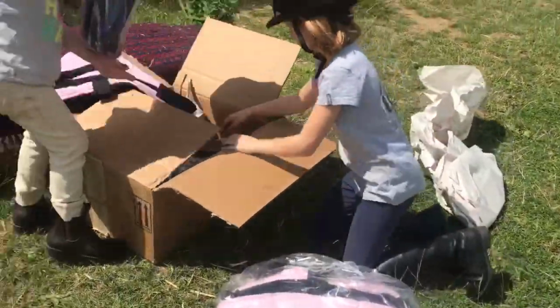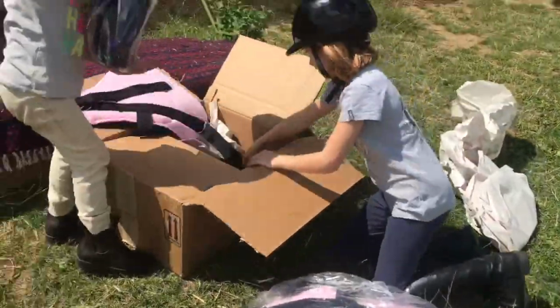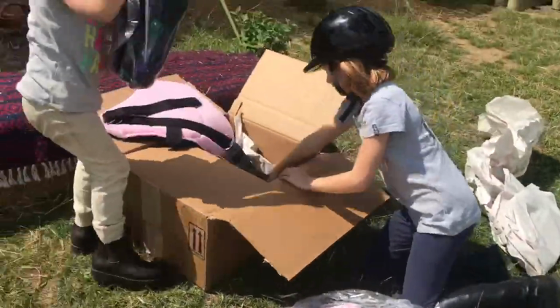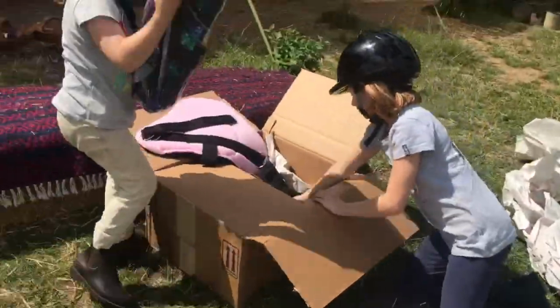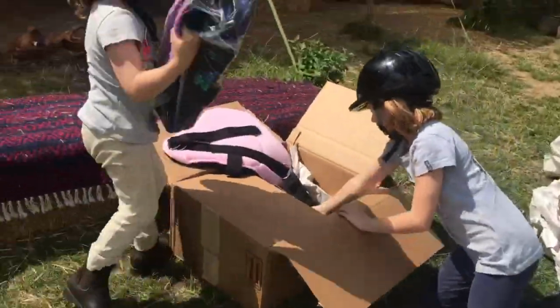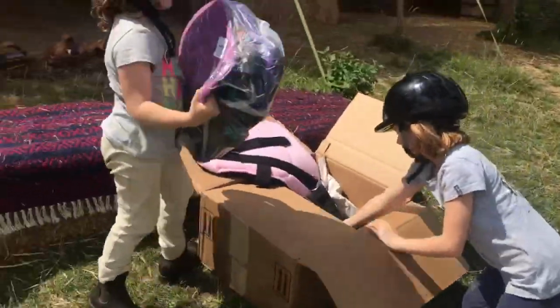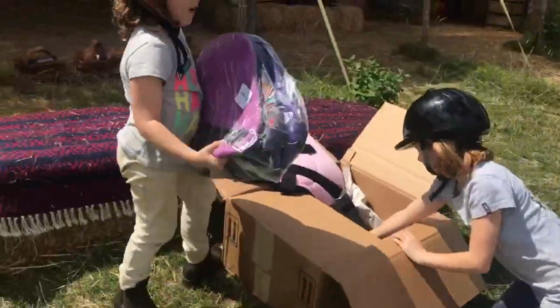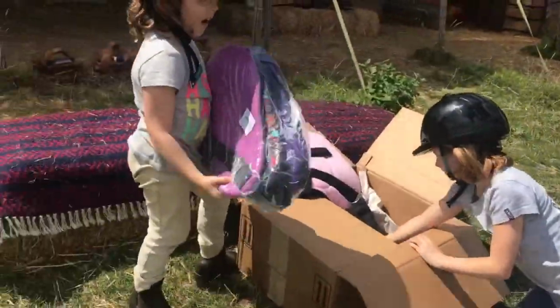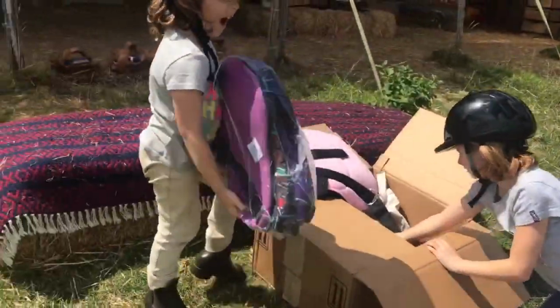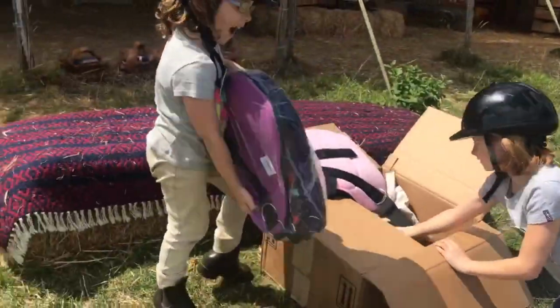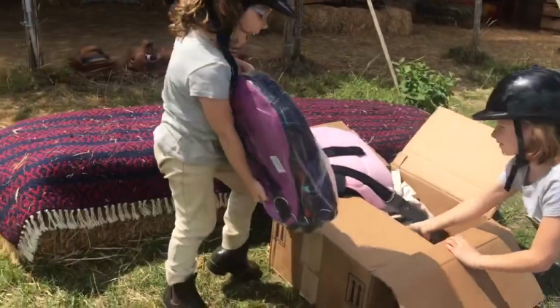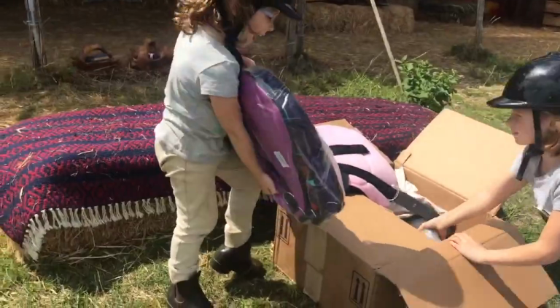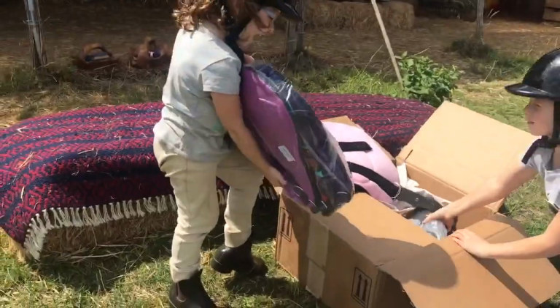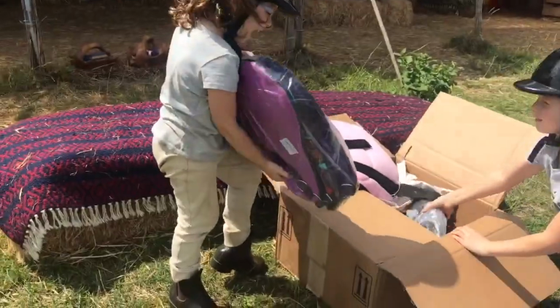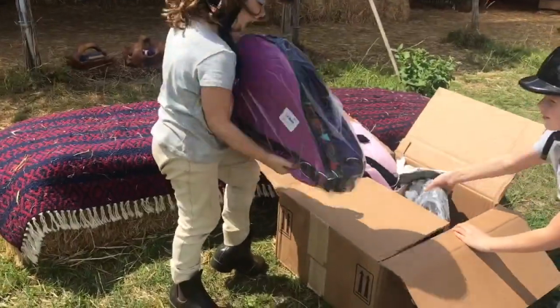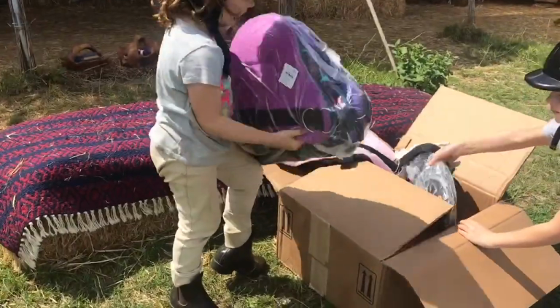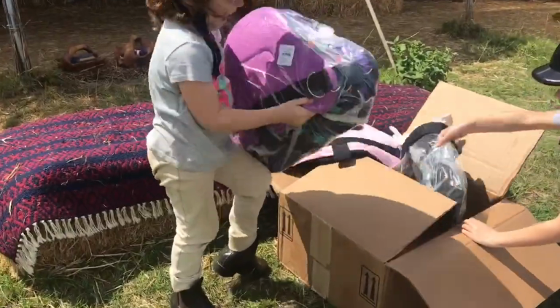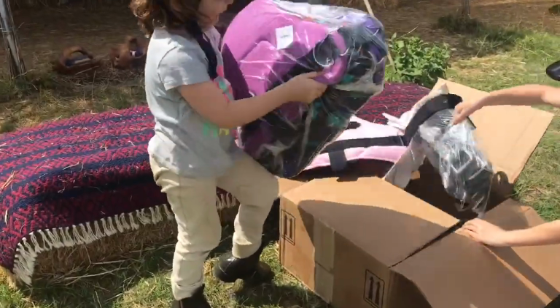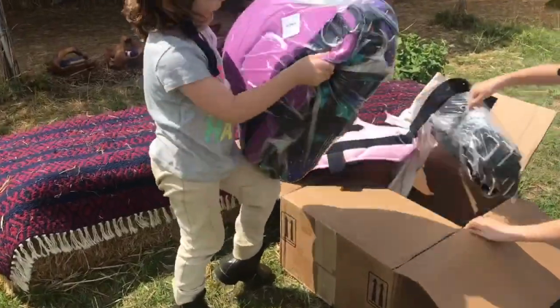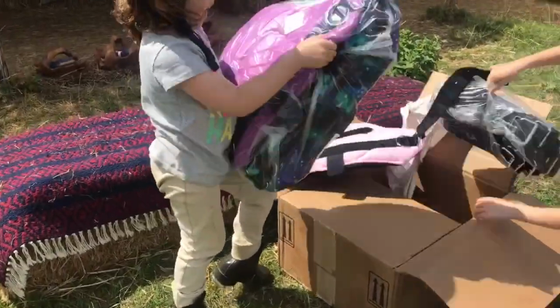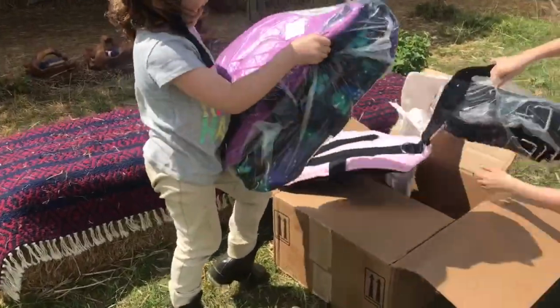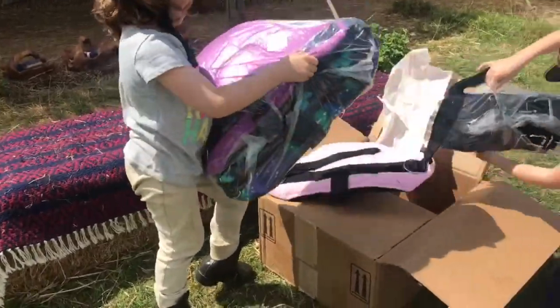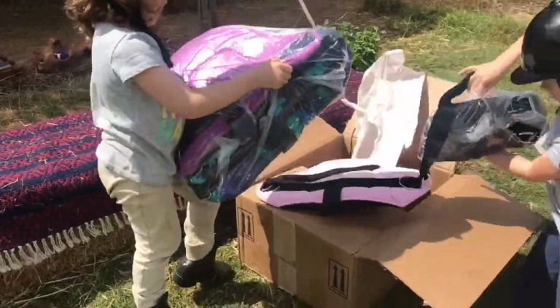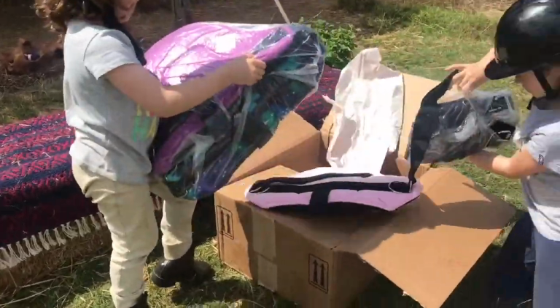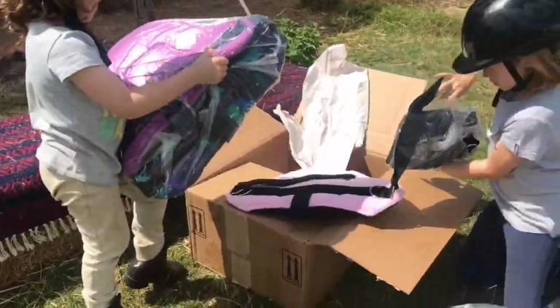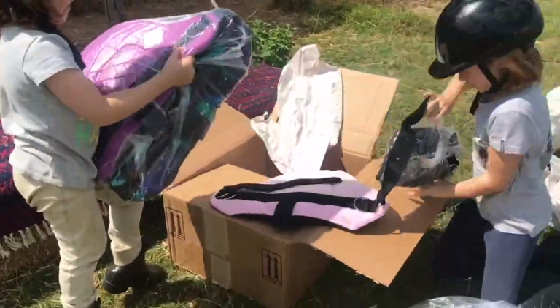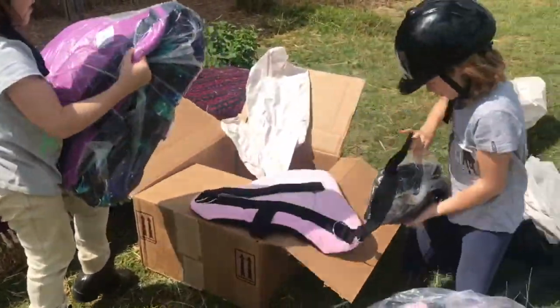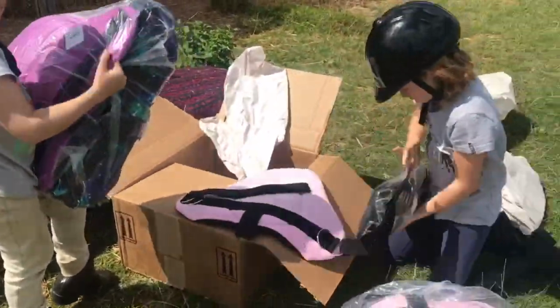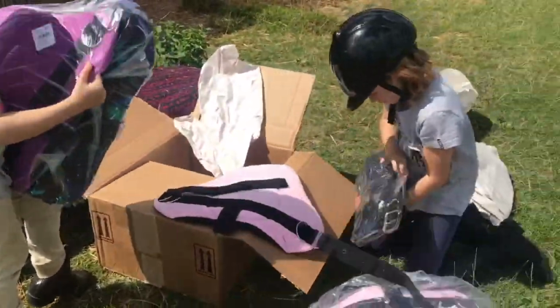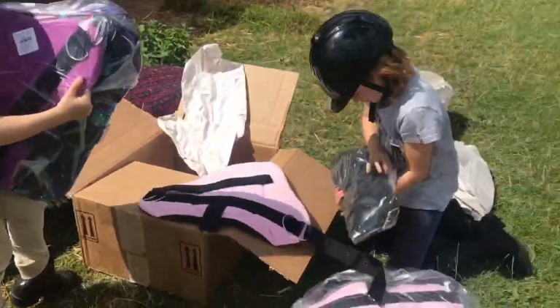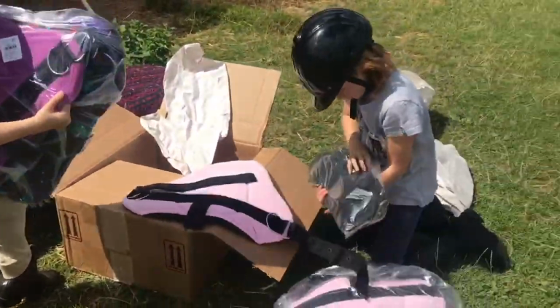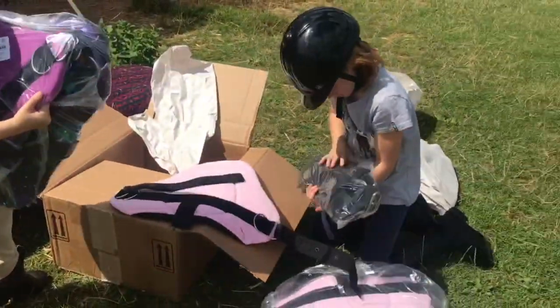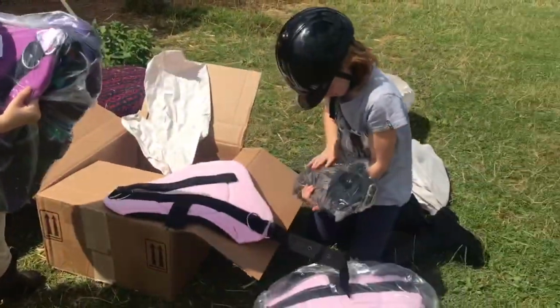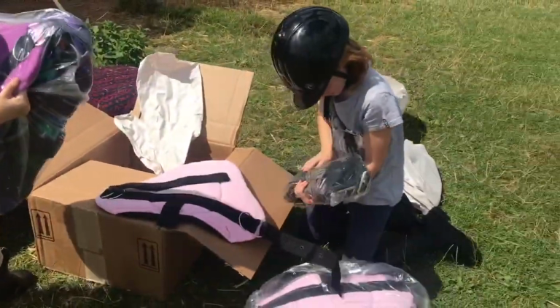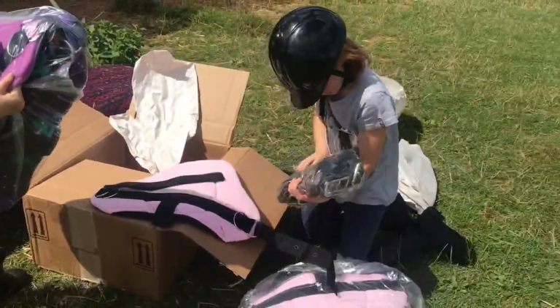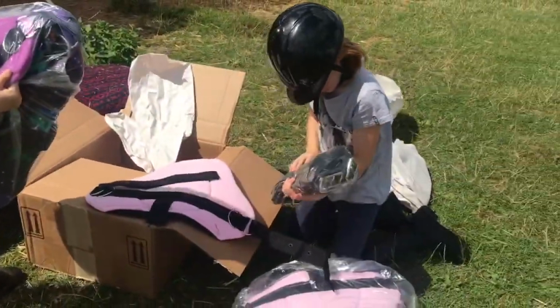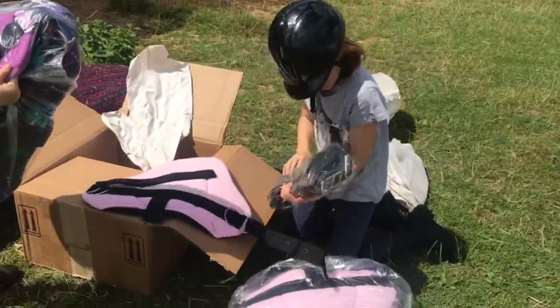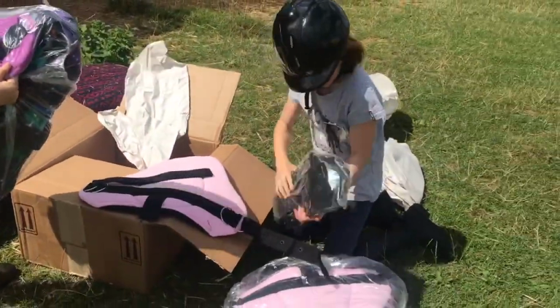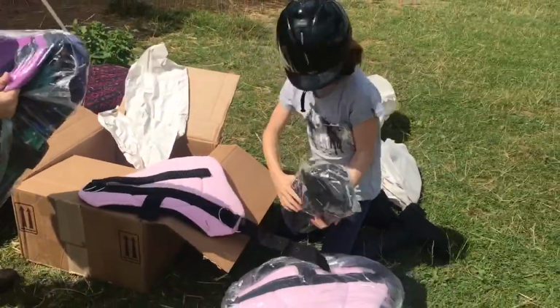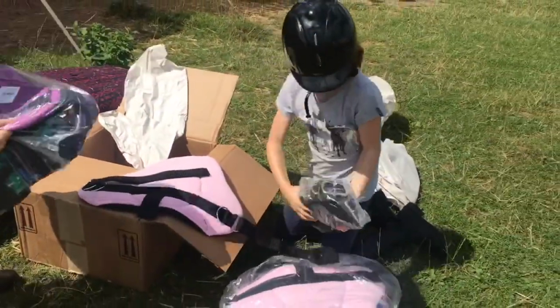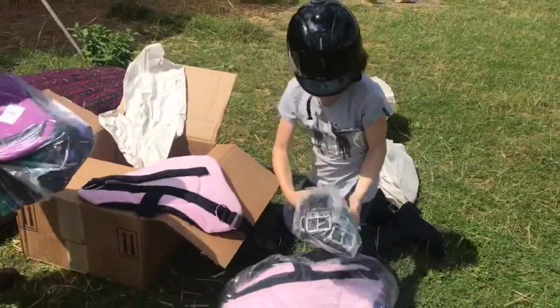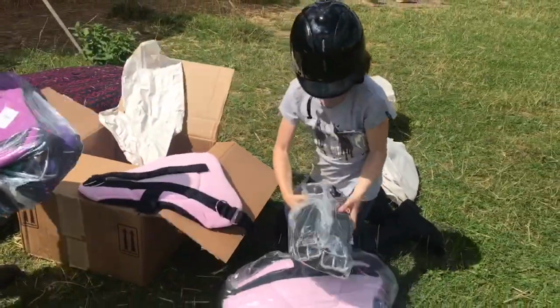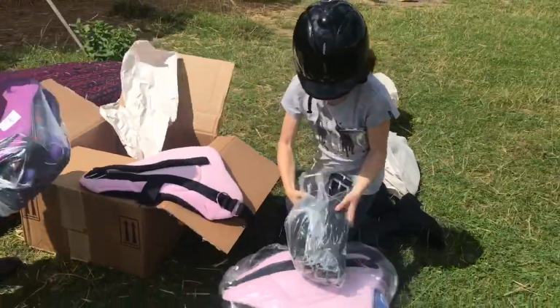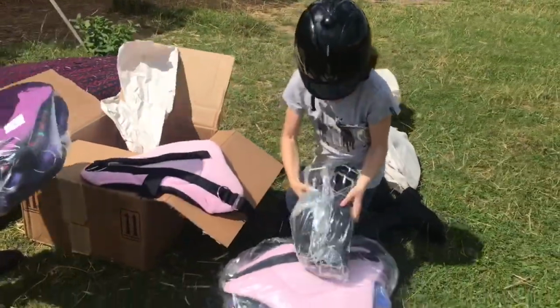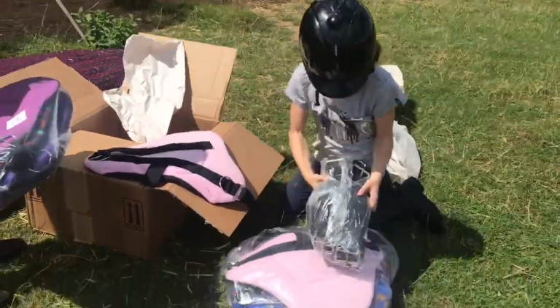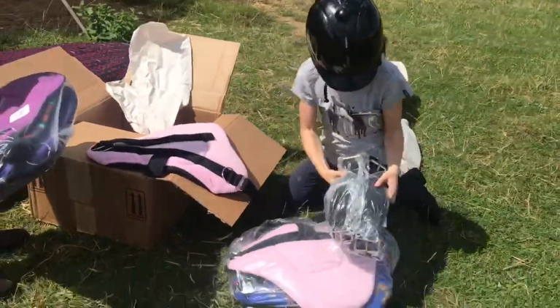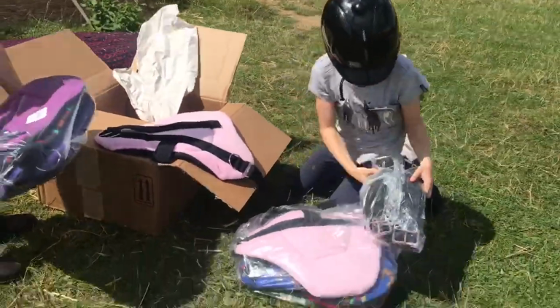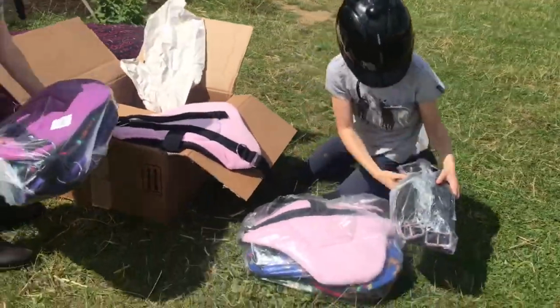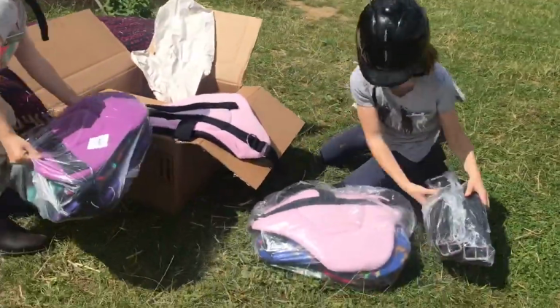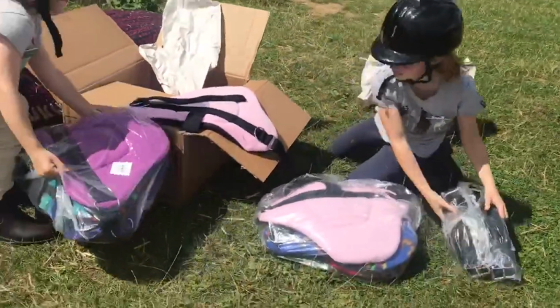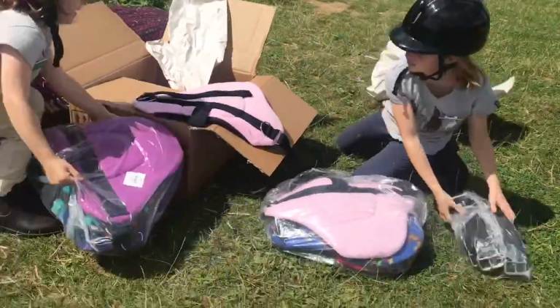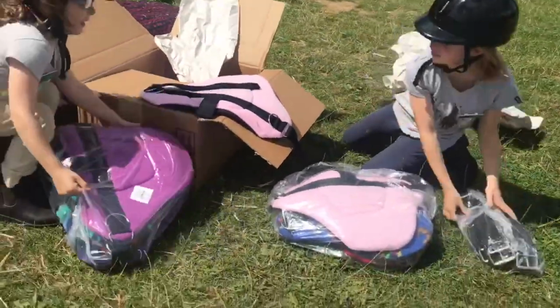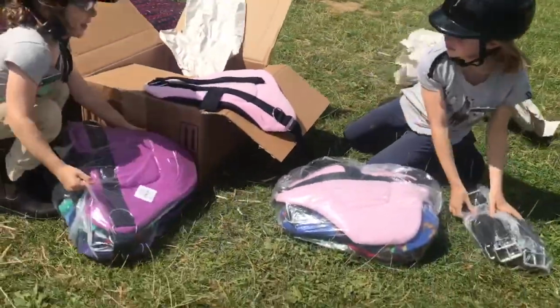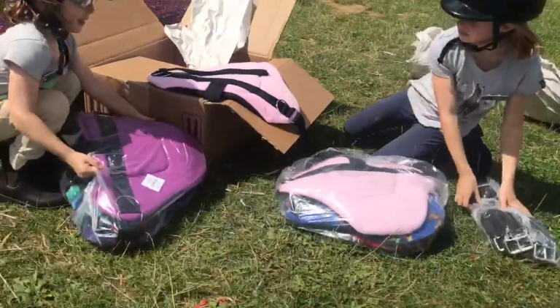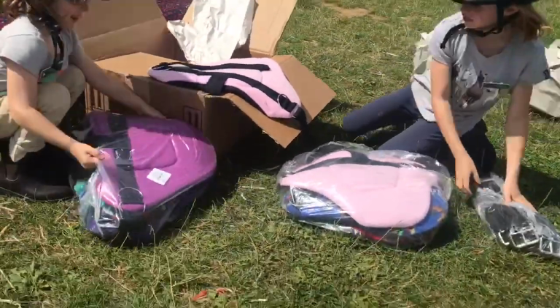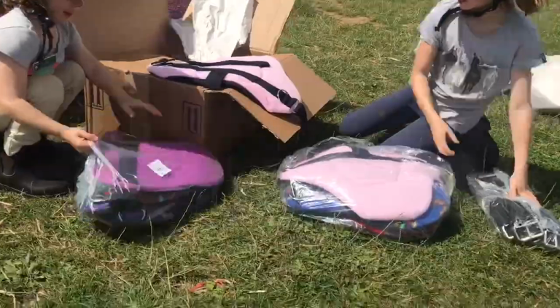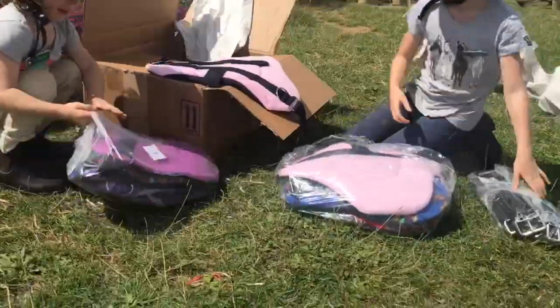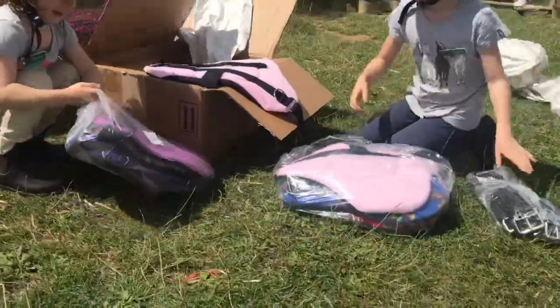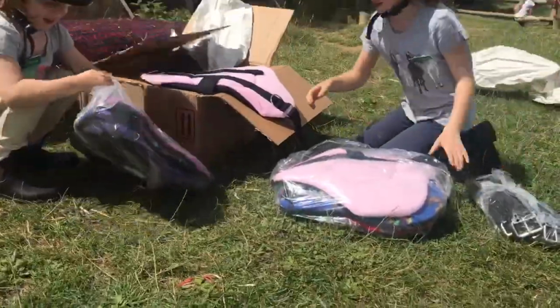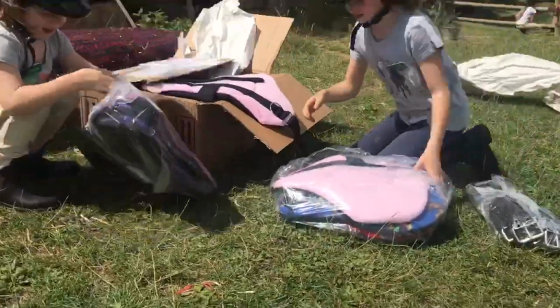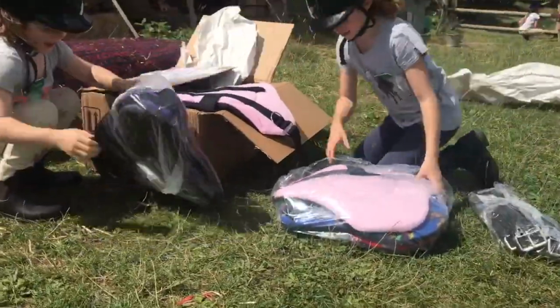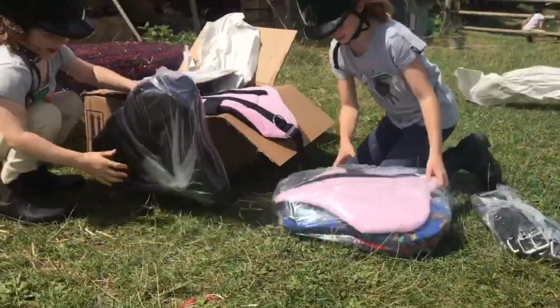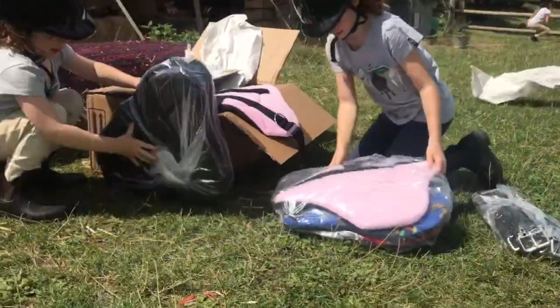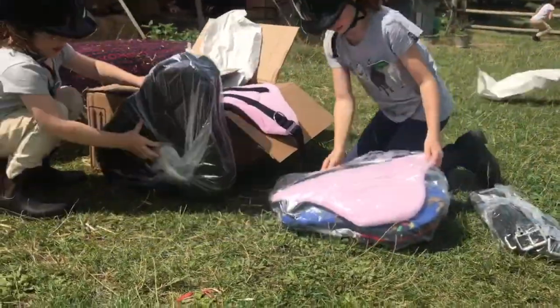Wow, look at those ones. They're going to take them off. That's a good girl. Open up the saddles and show all the saddles.